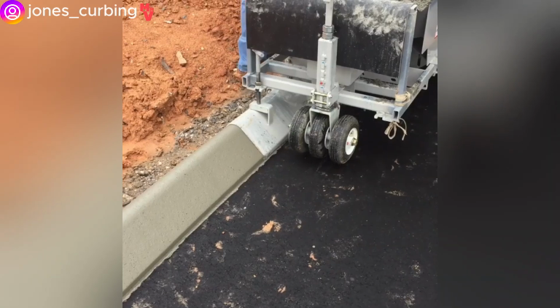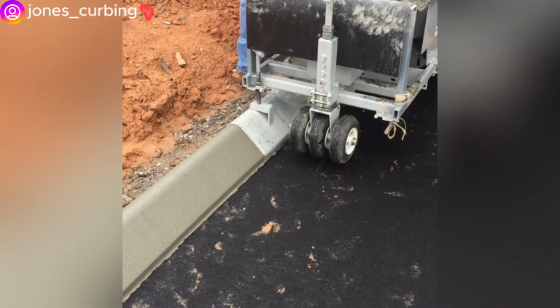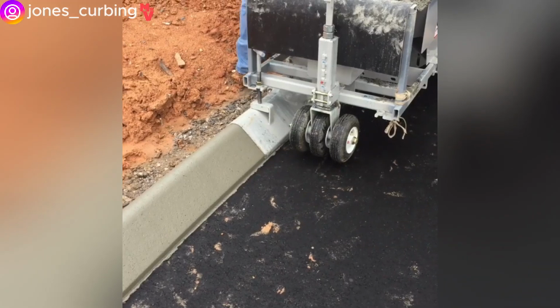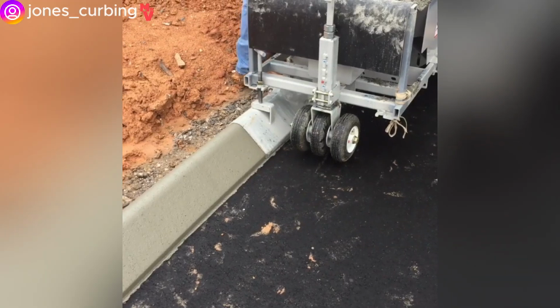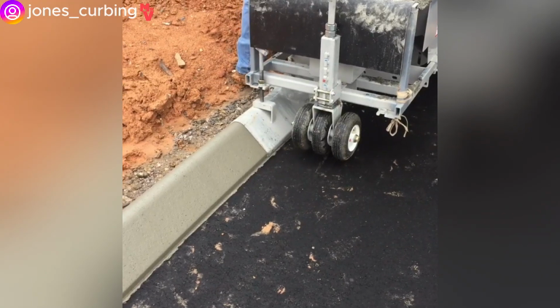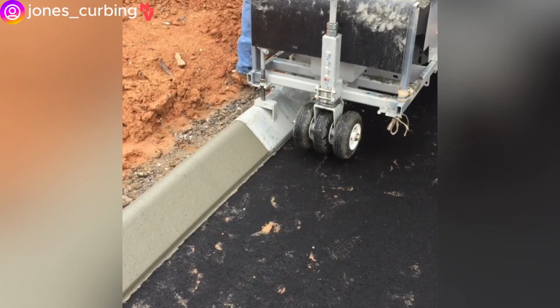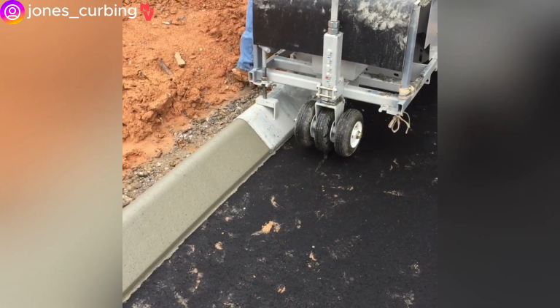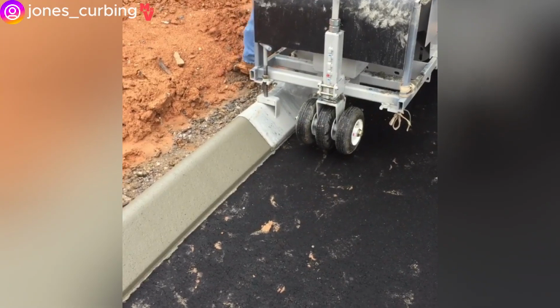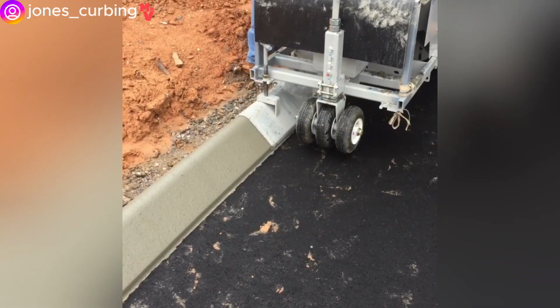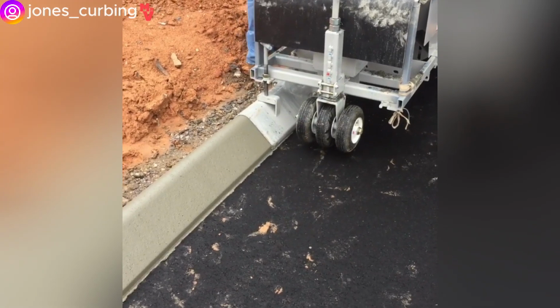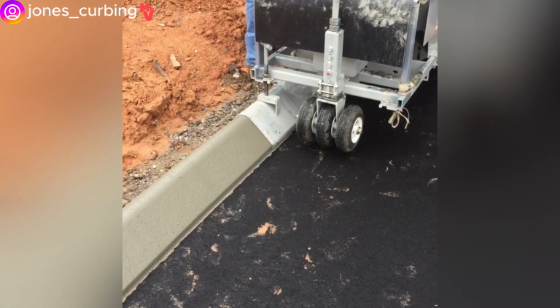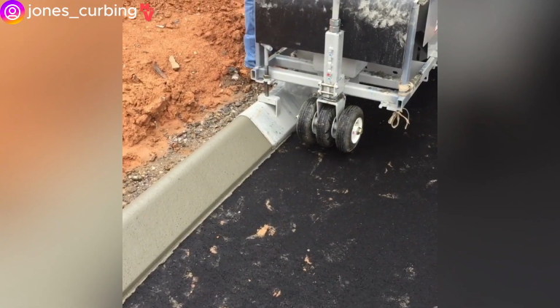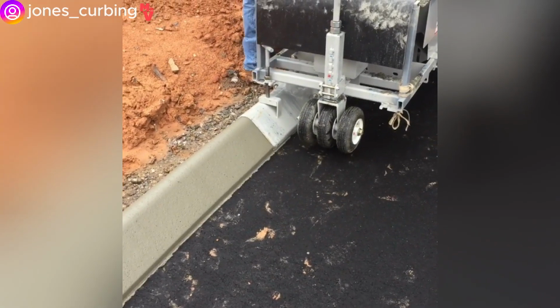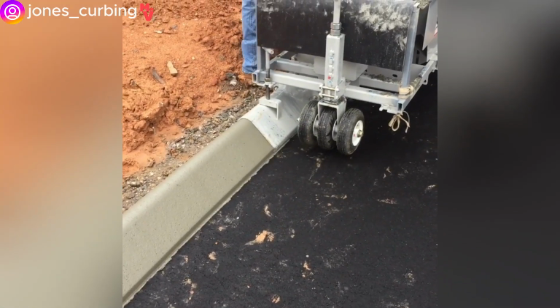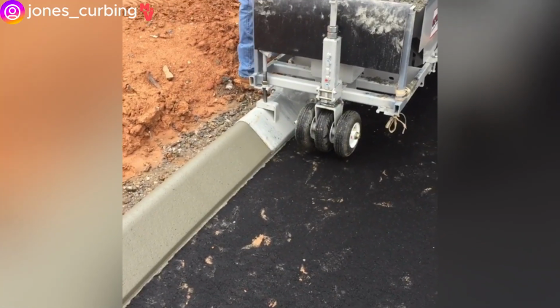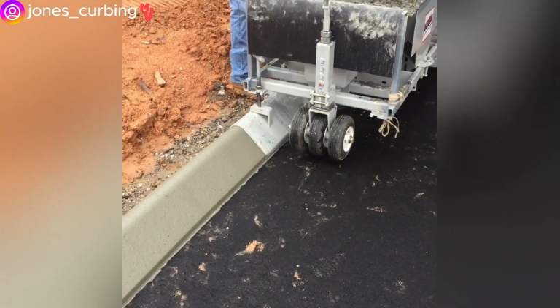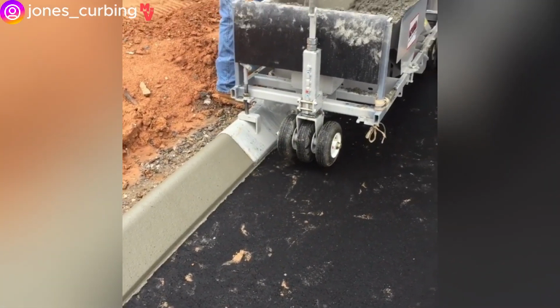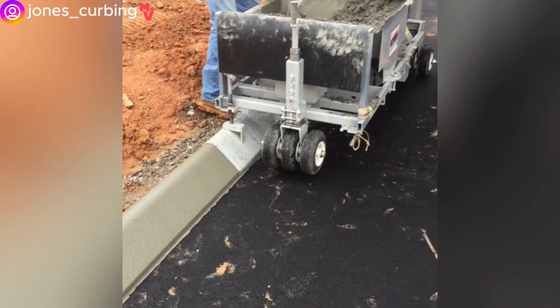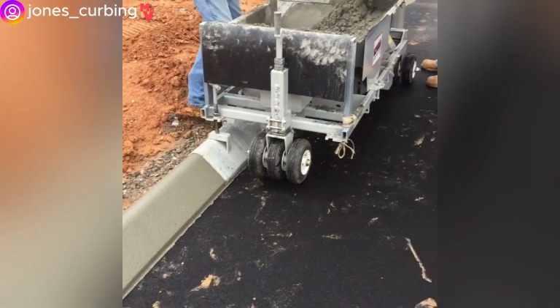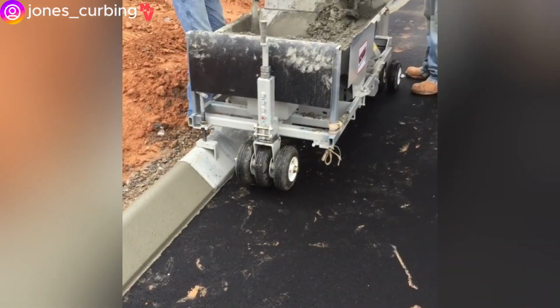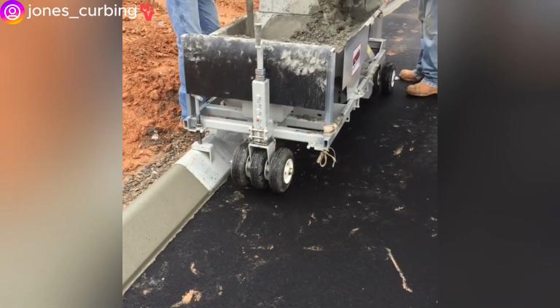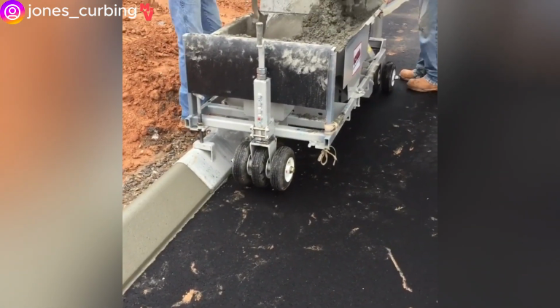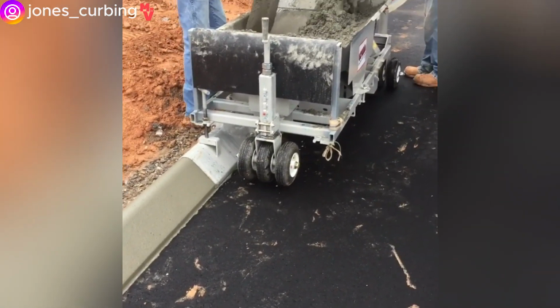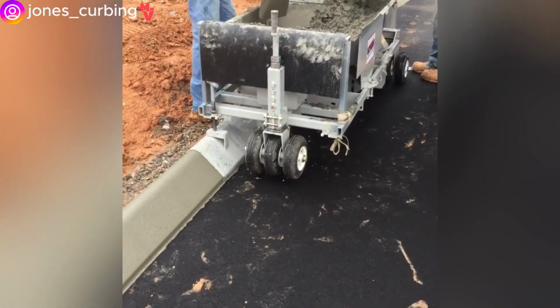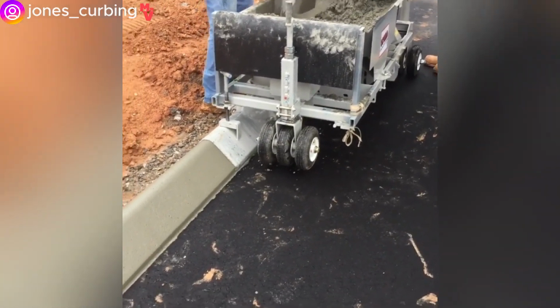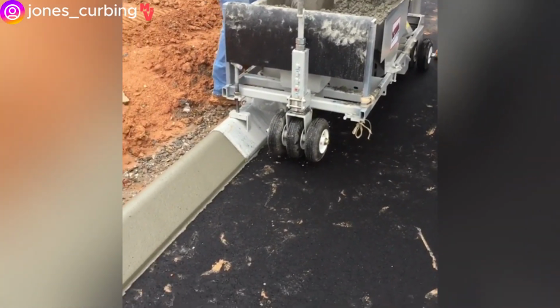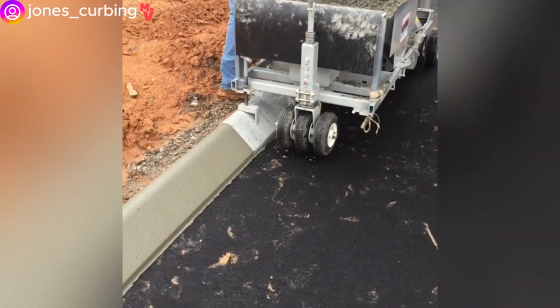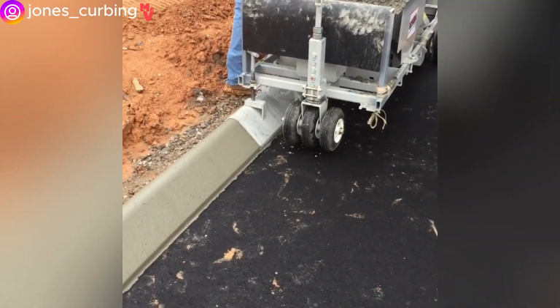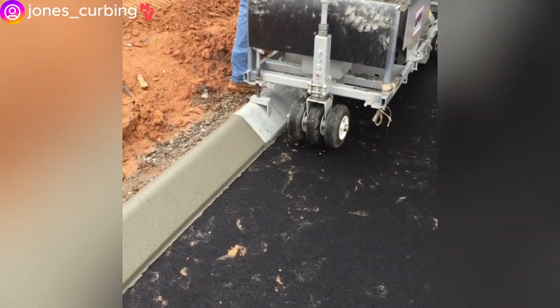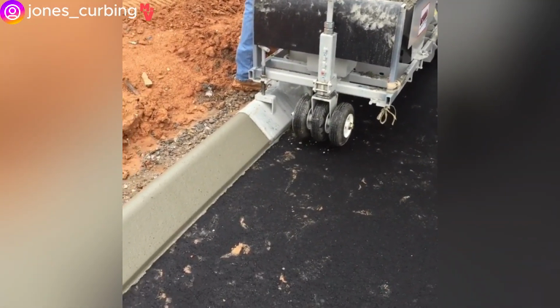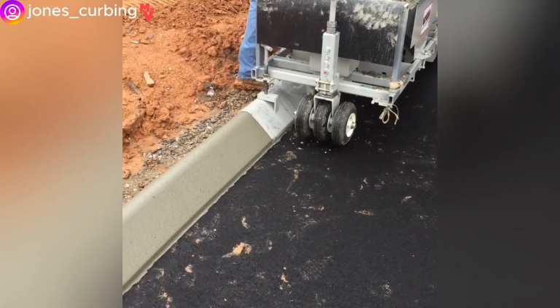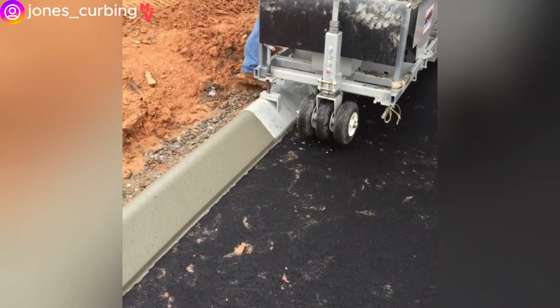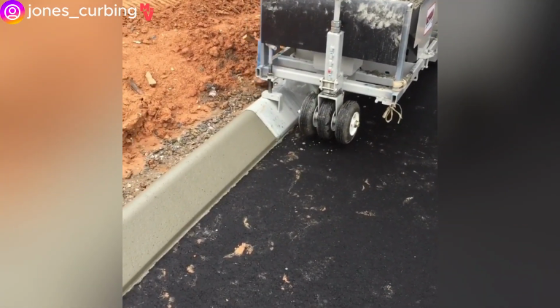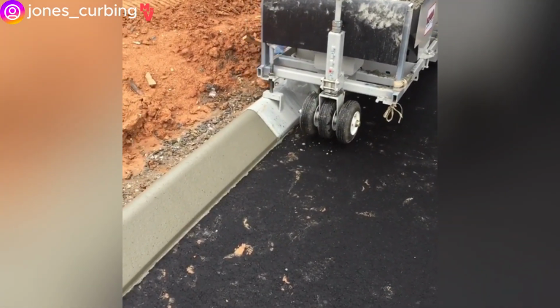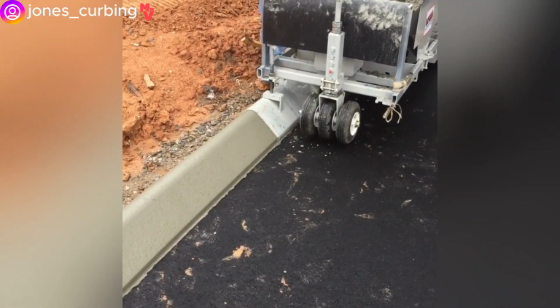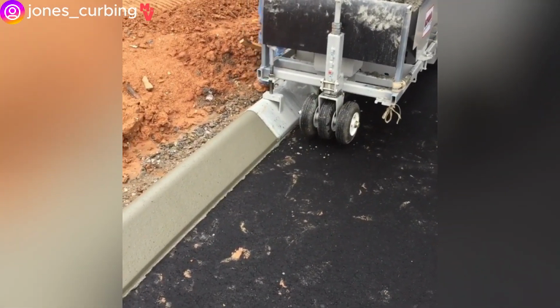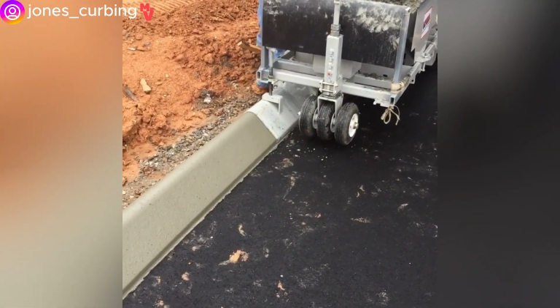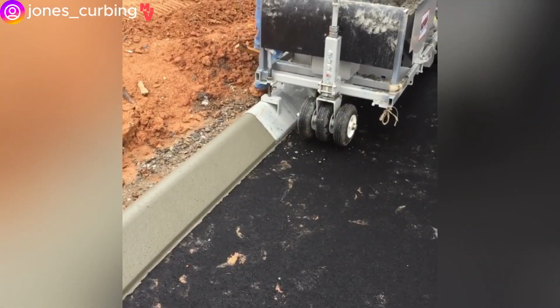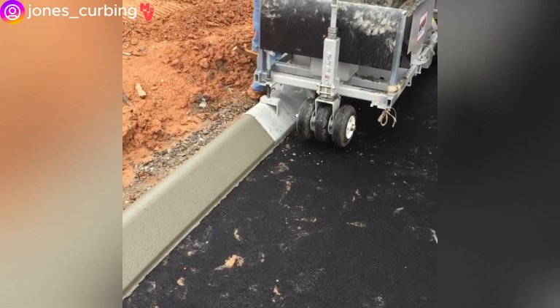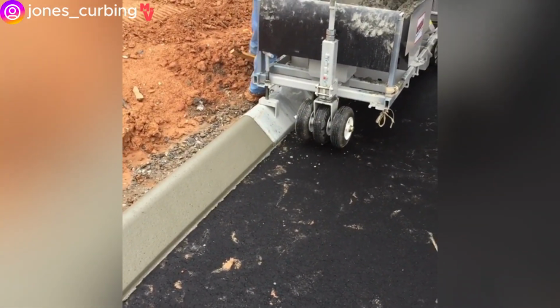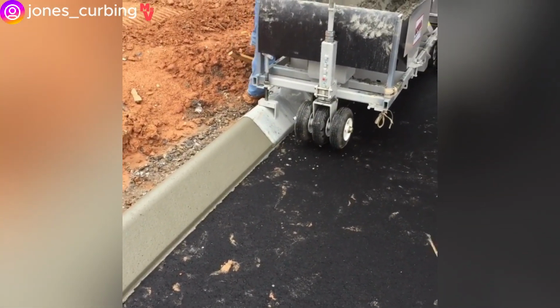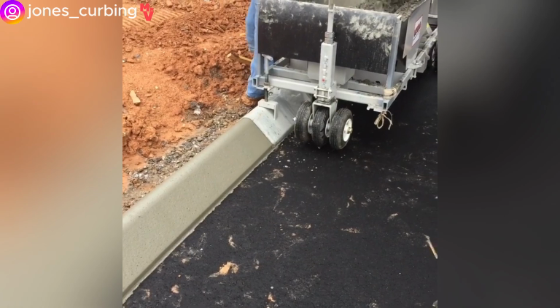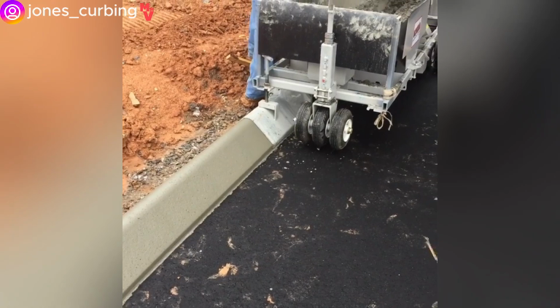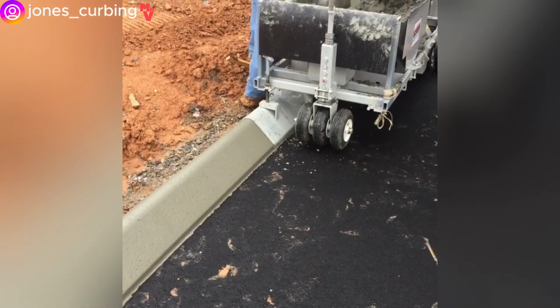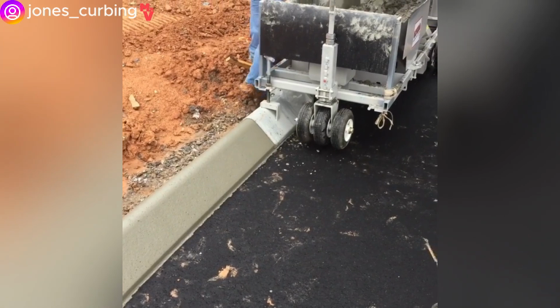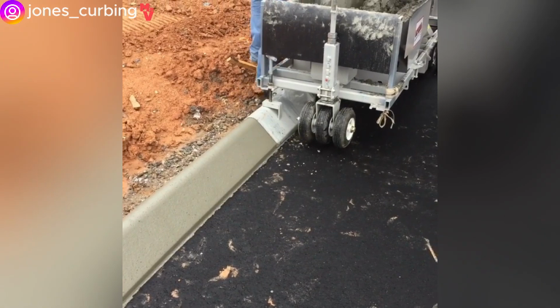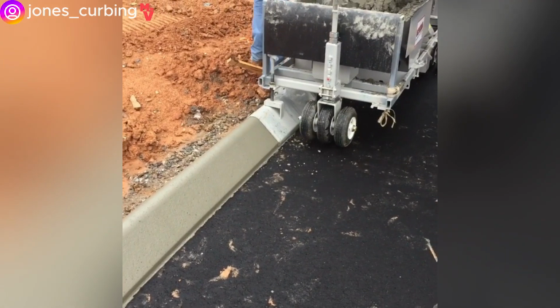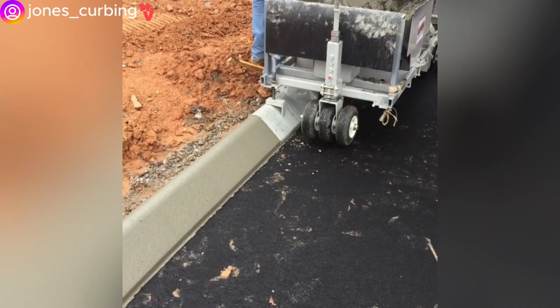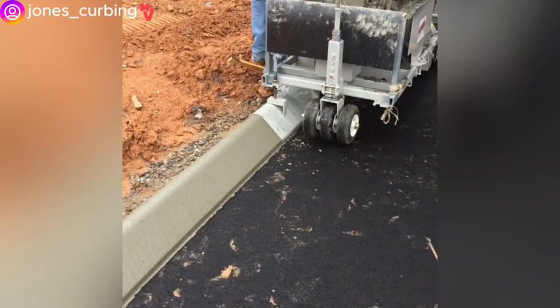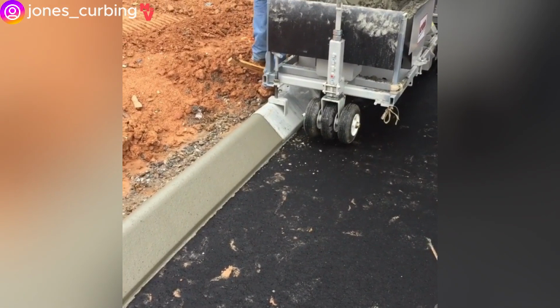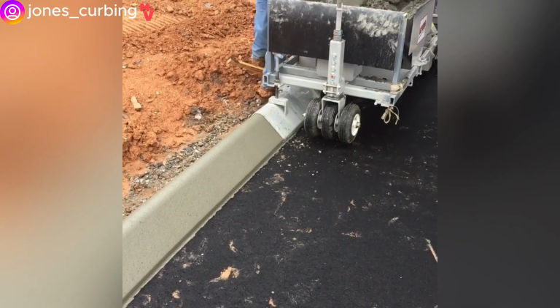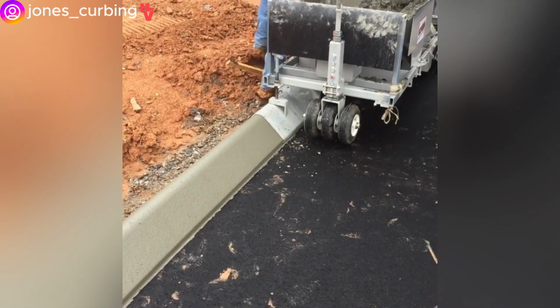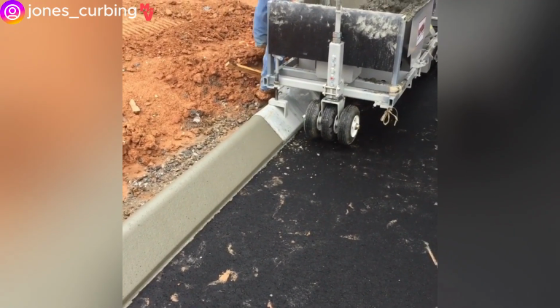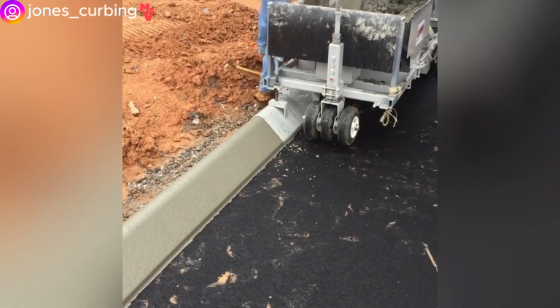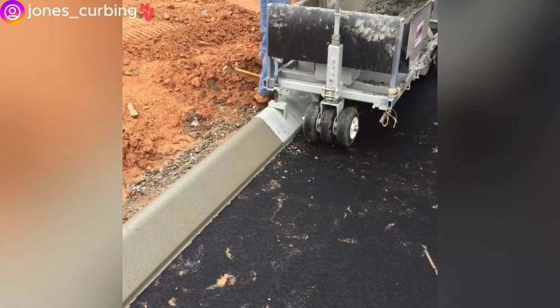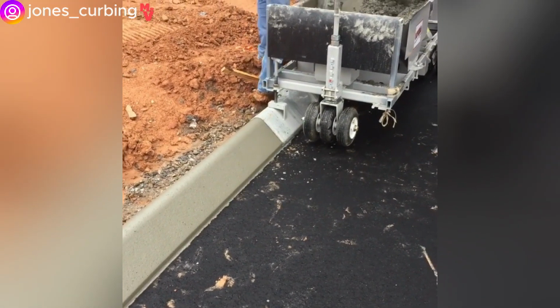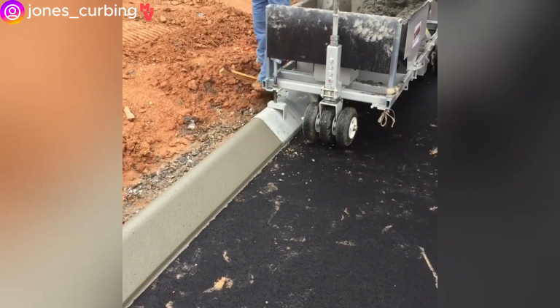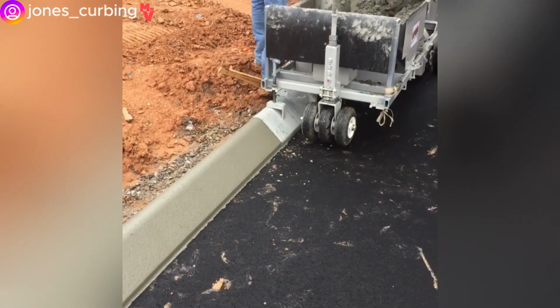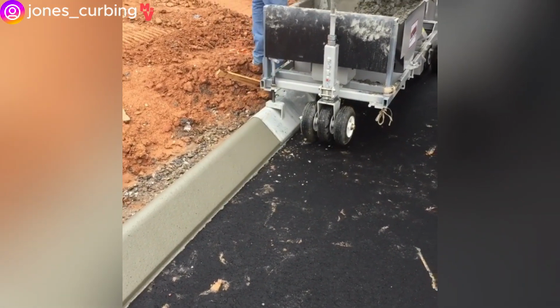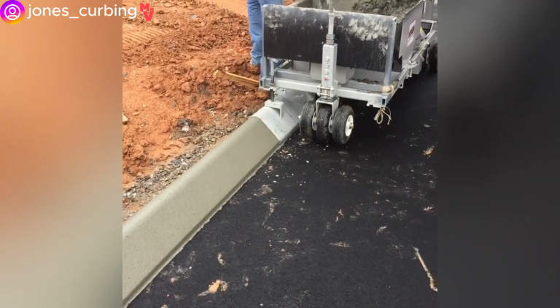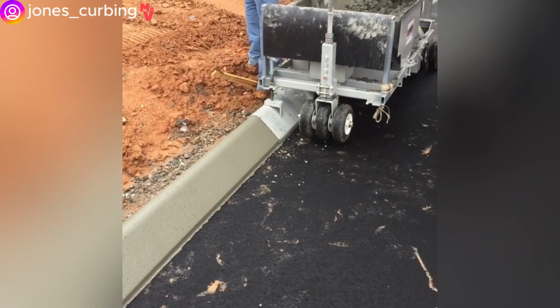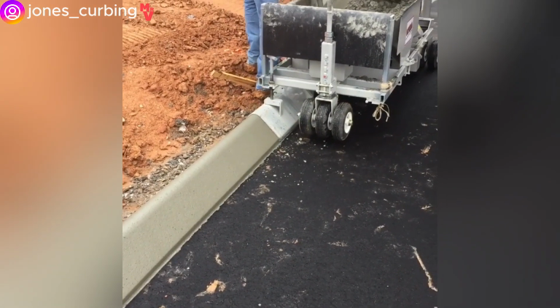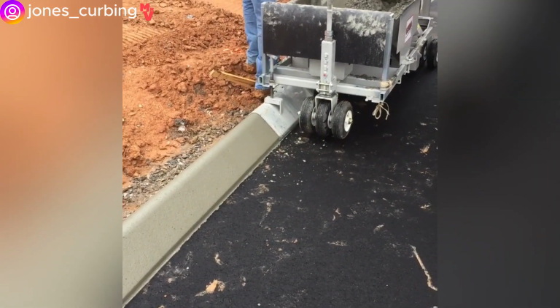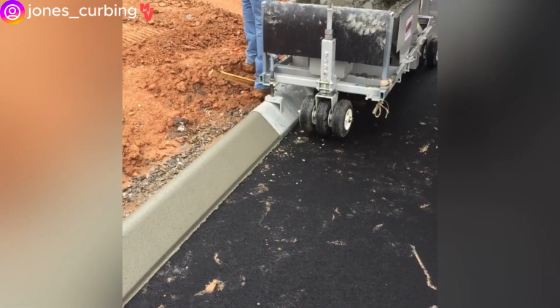Concrete curb machines pour concrete into unique shapes to create objects quickly. They are widely used in road construction.